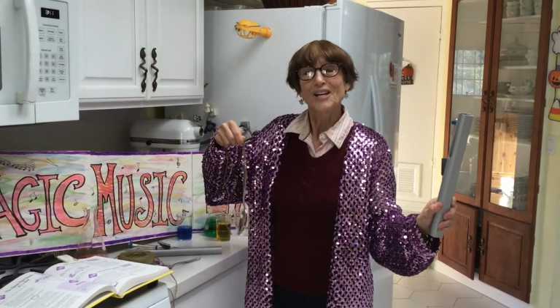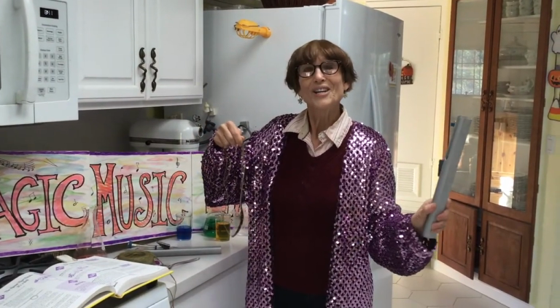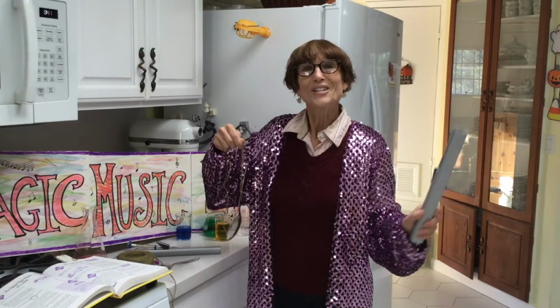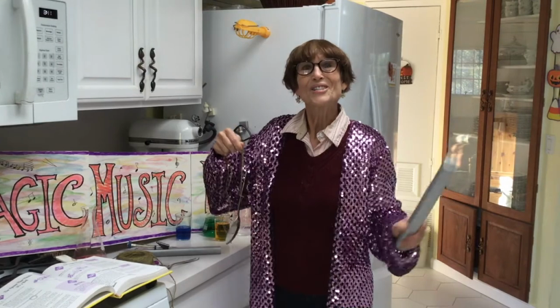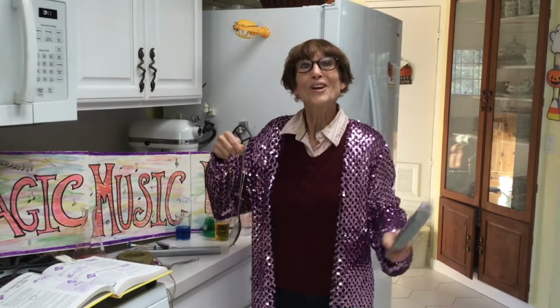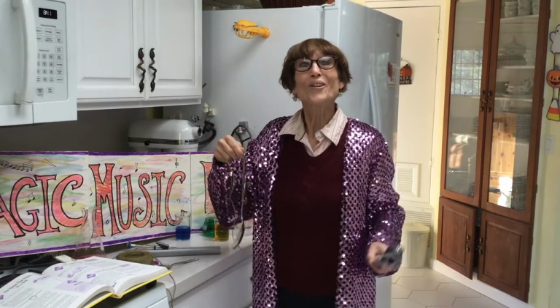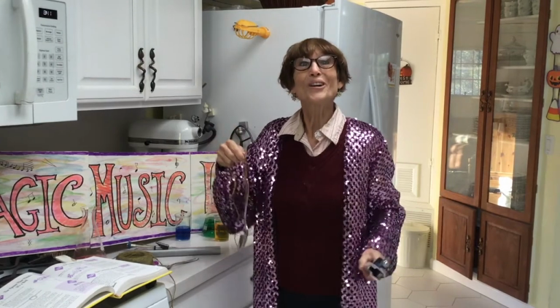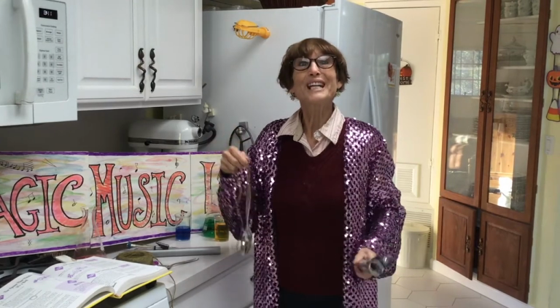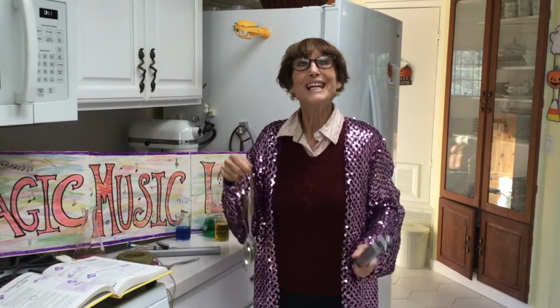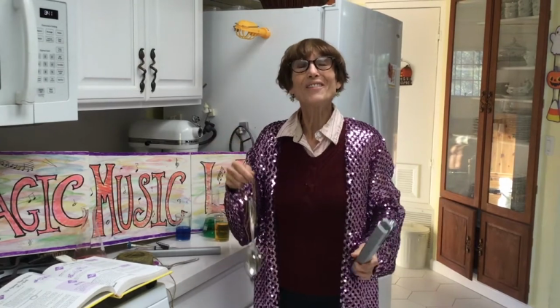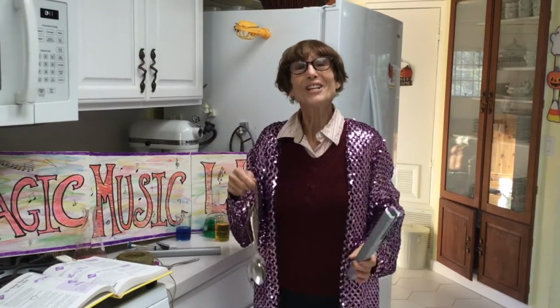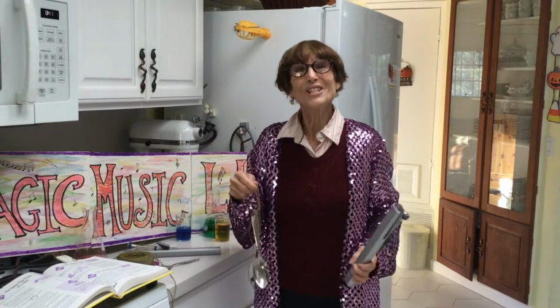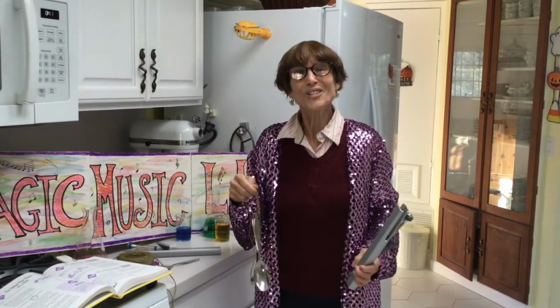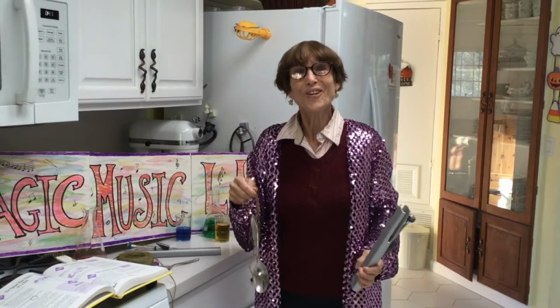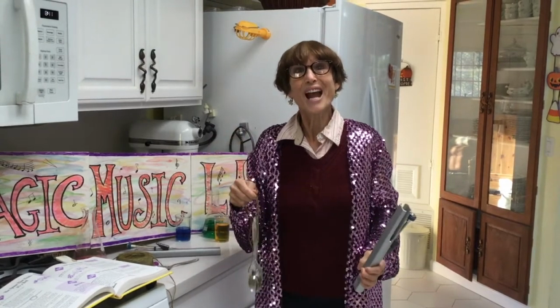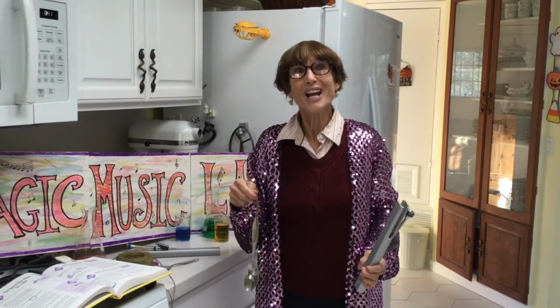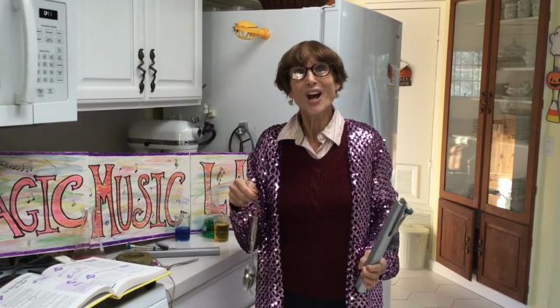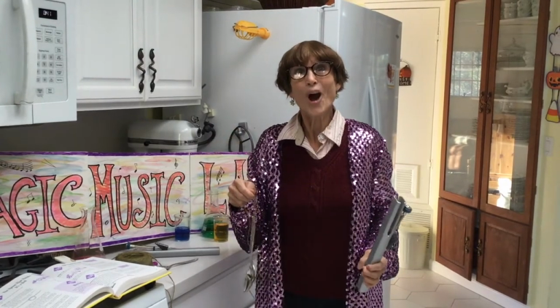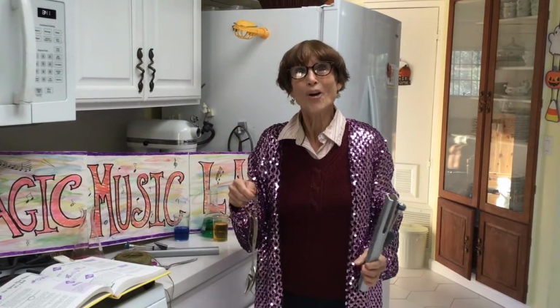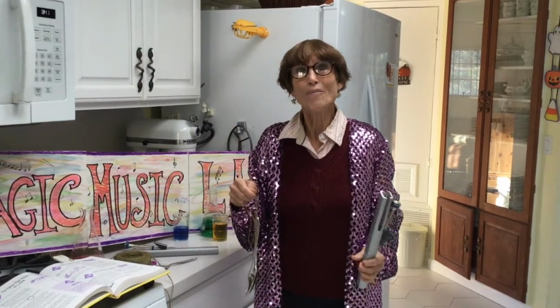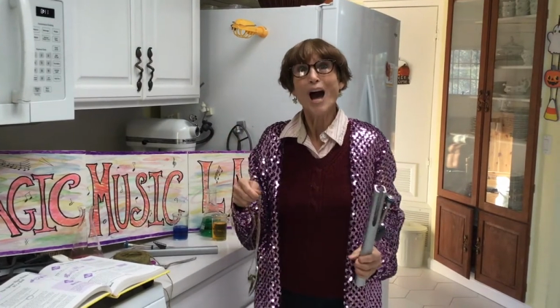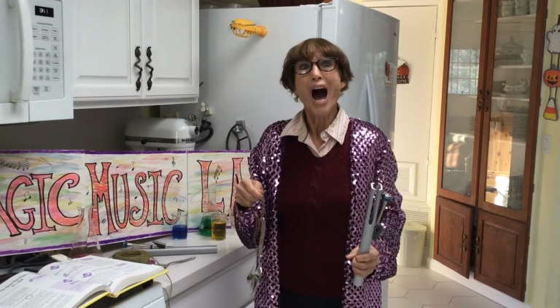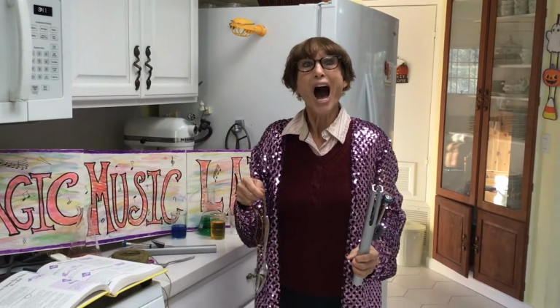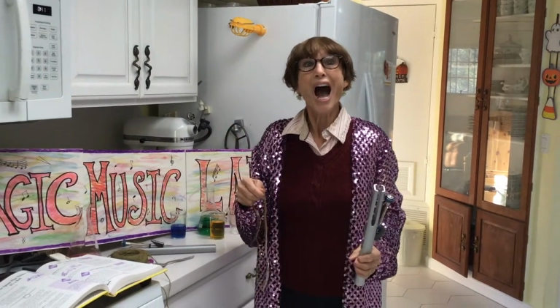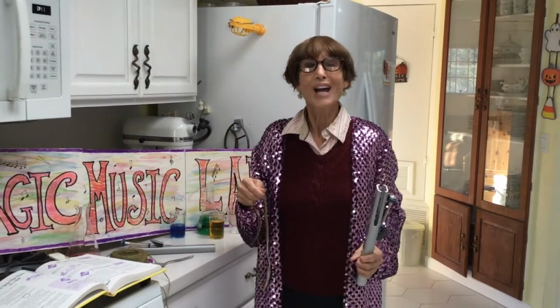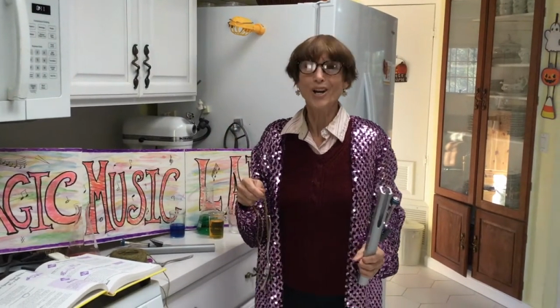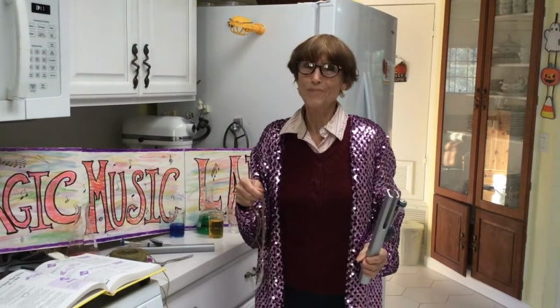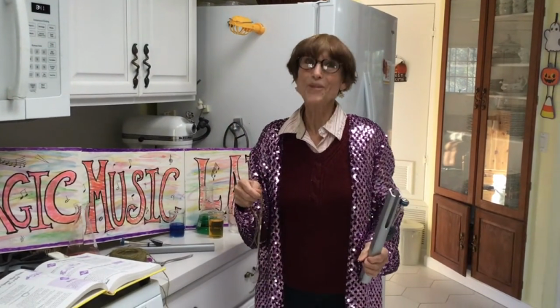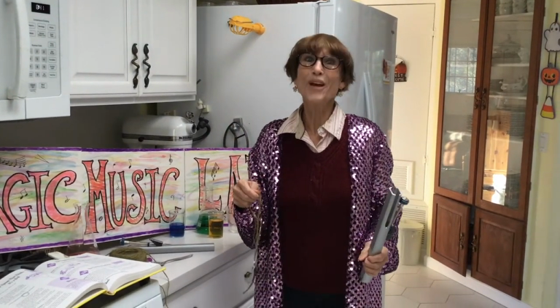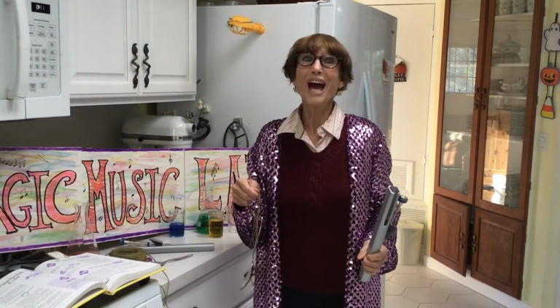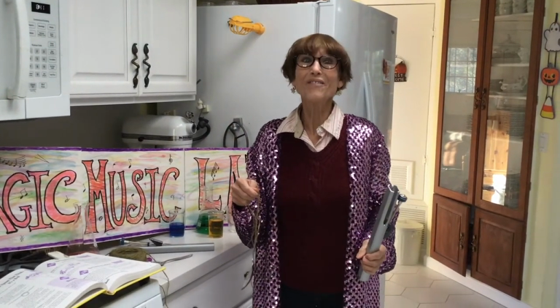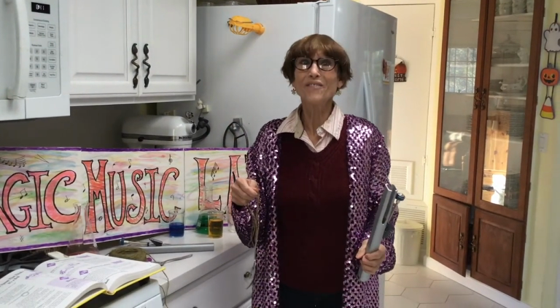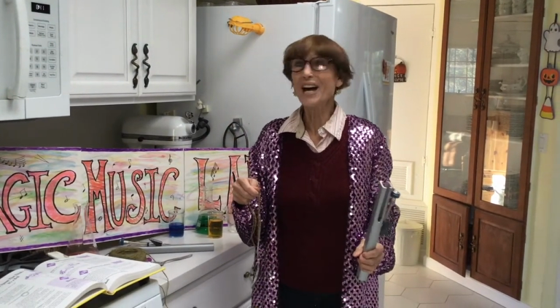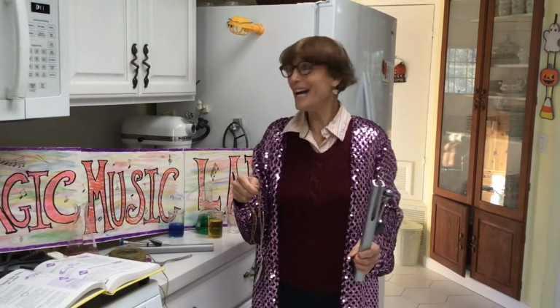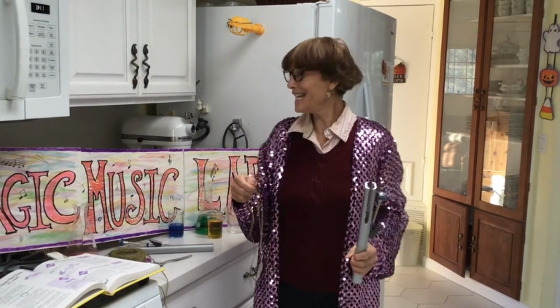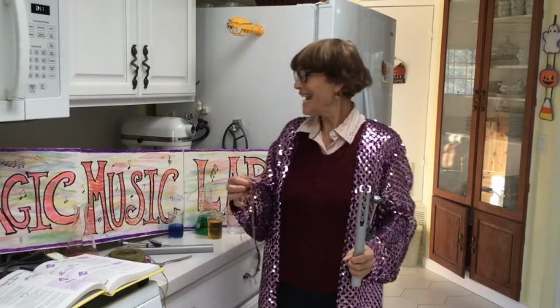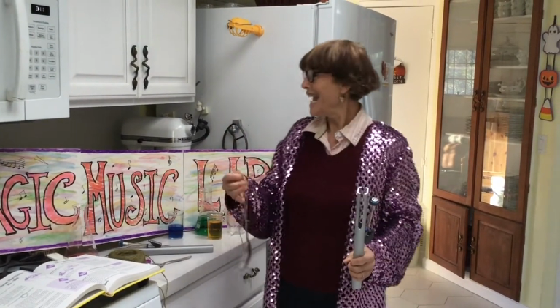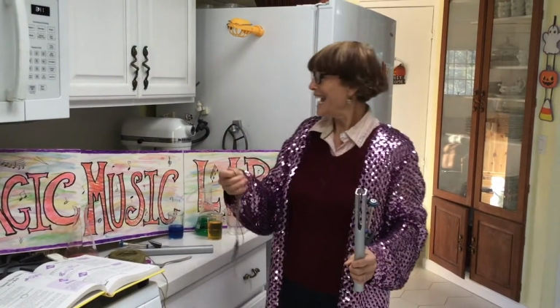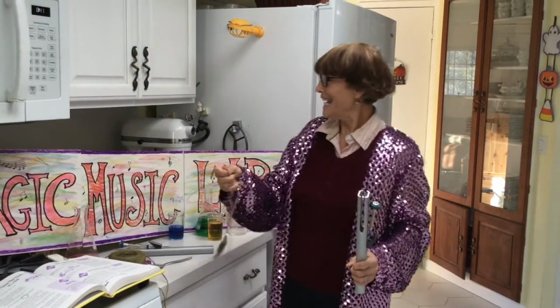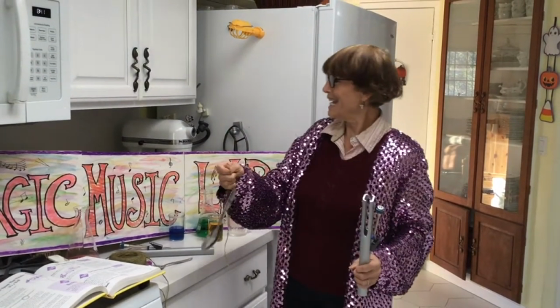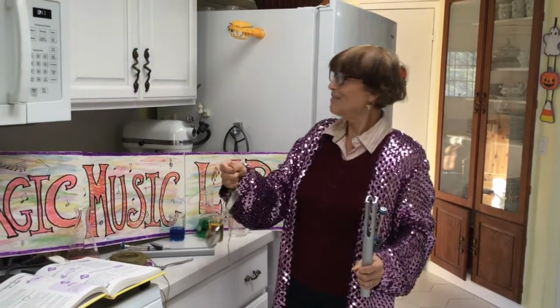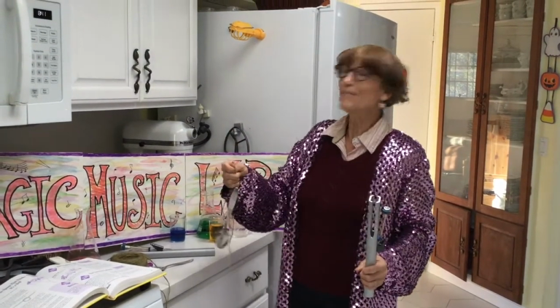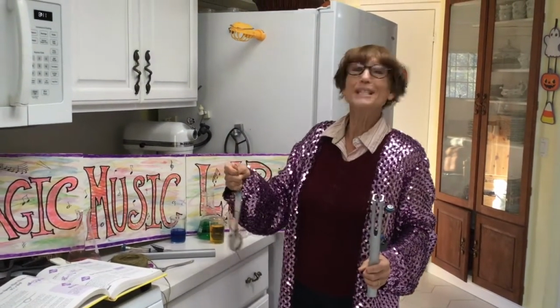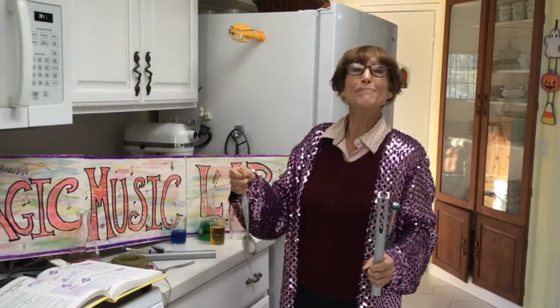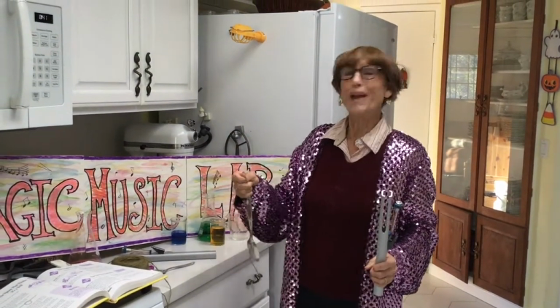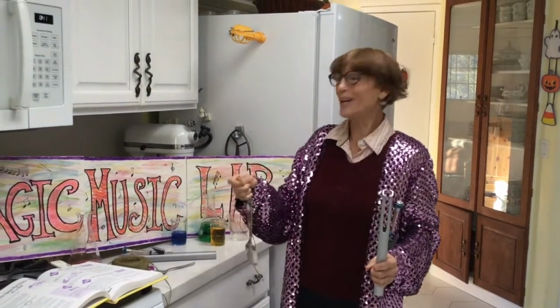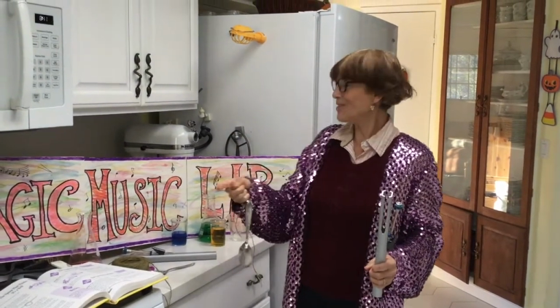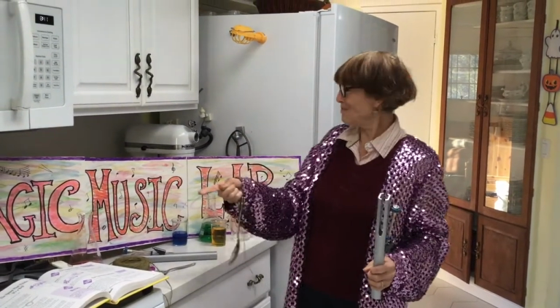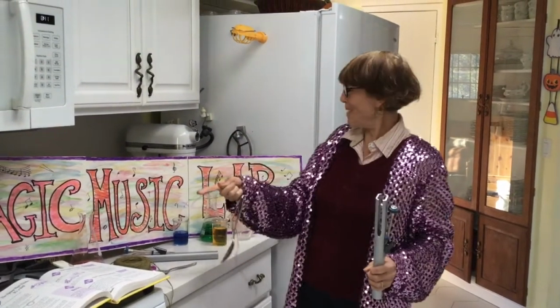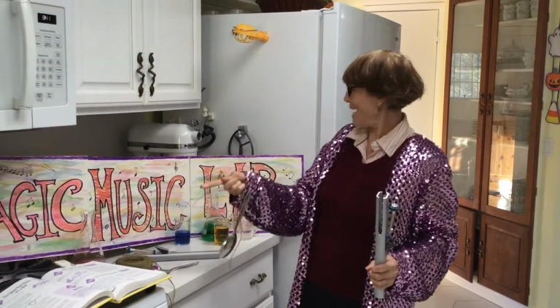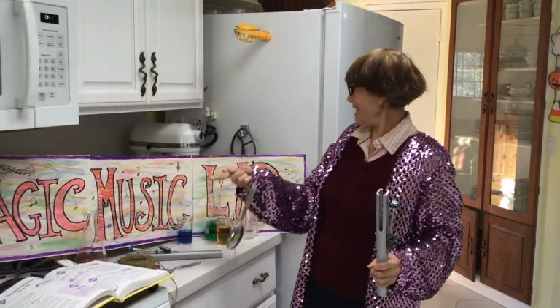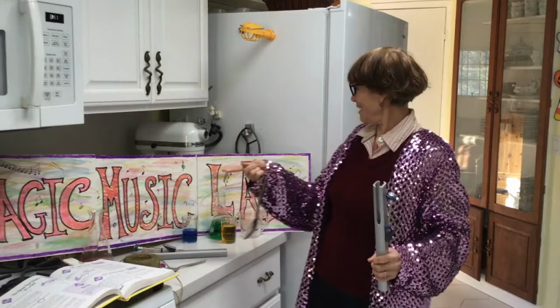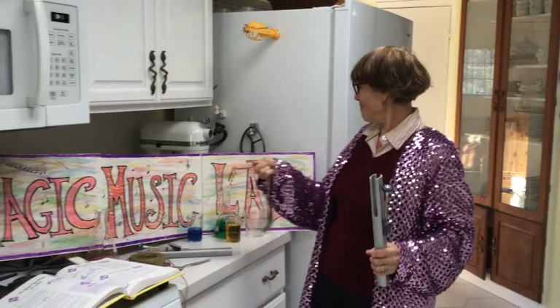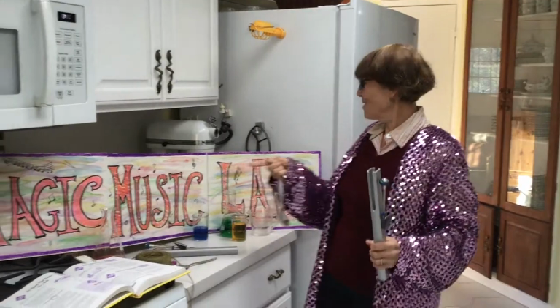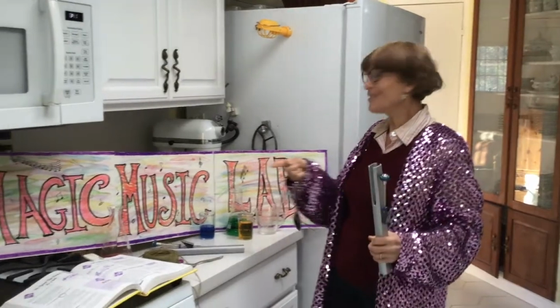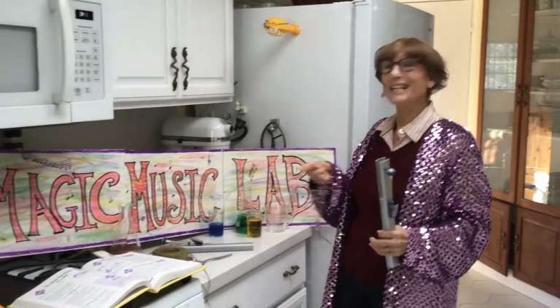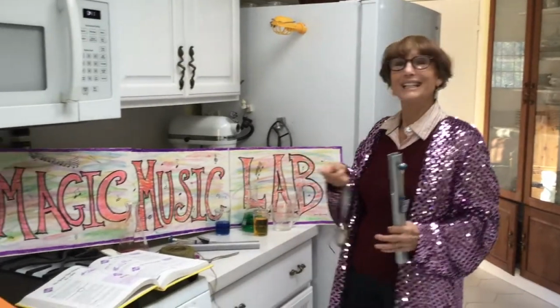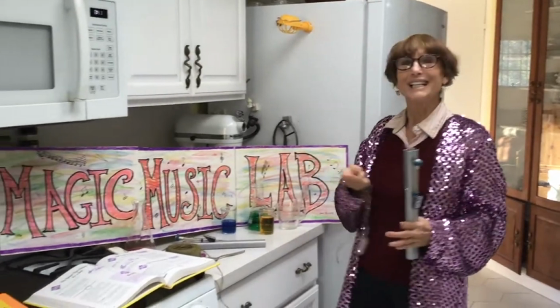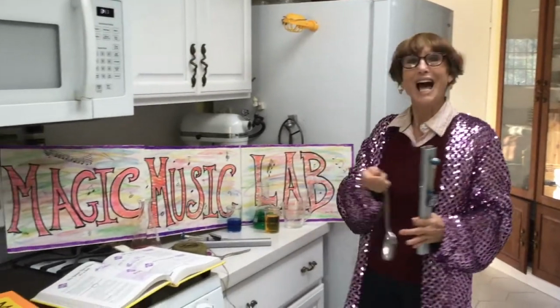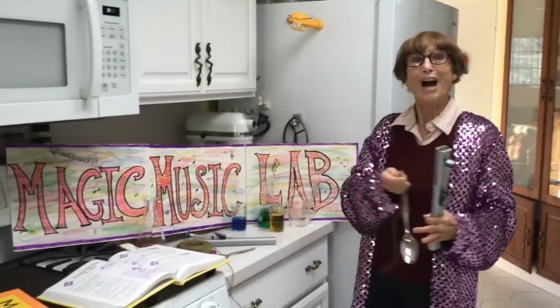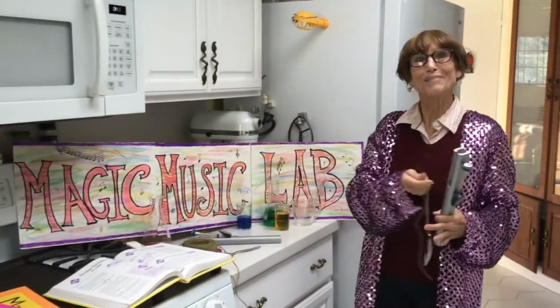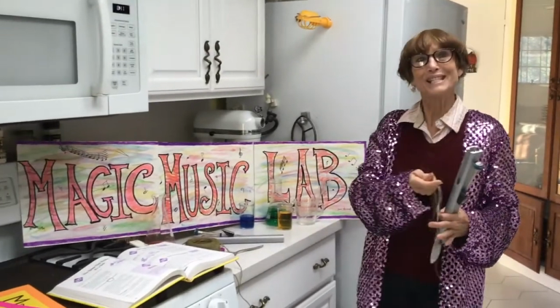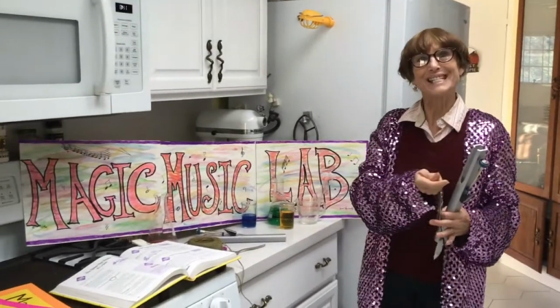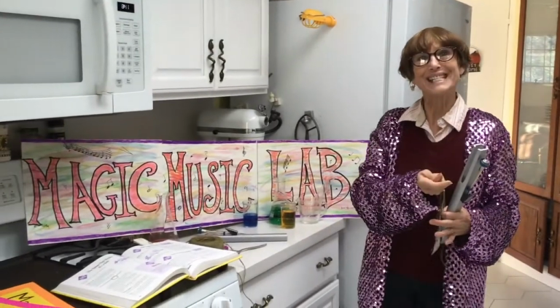Give it a try at home. I hope you had fun in Ms. Baker's Magic Music Lab today.